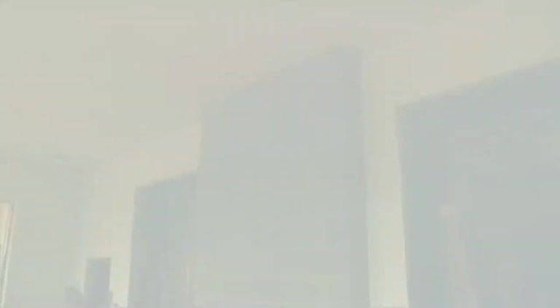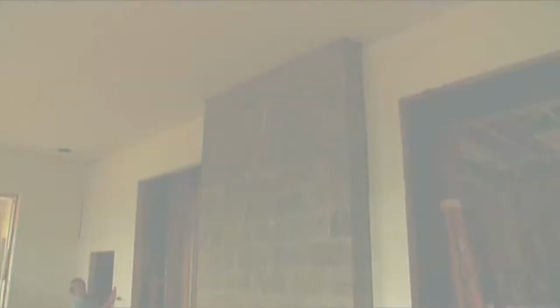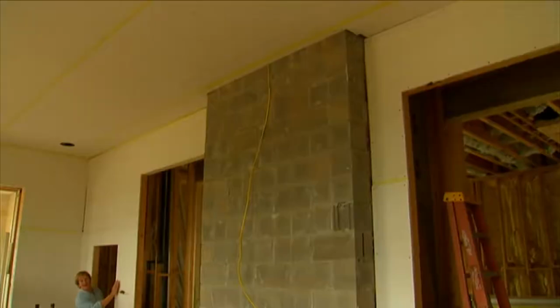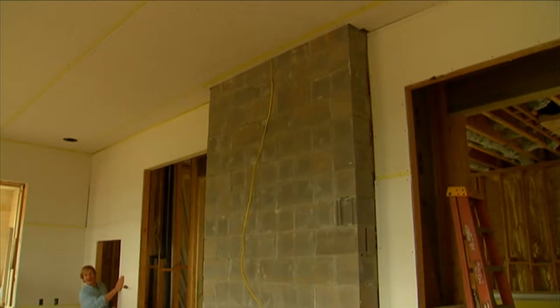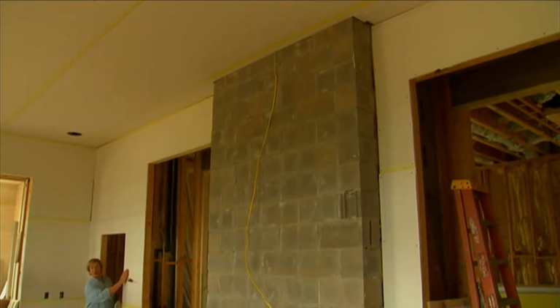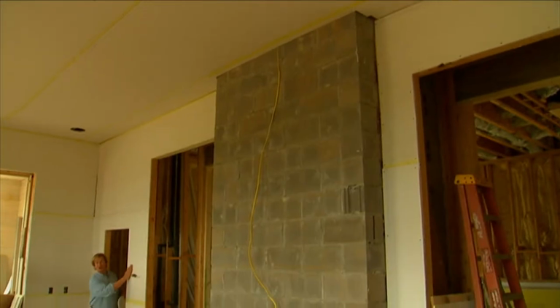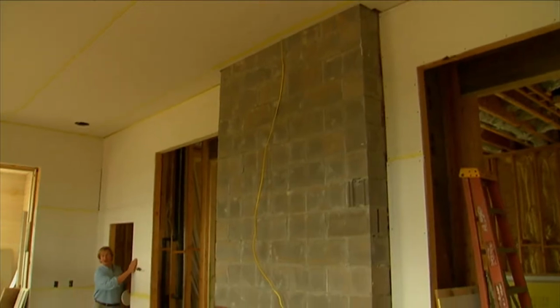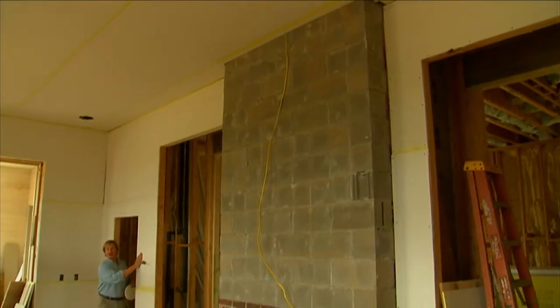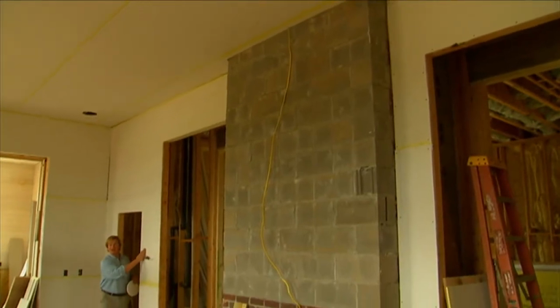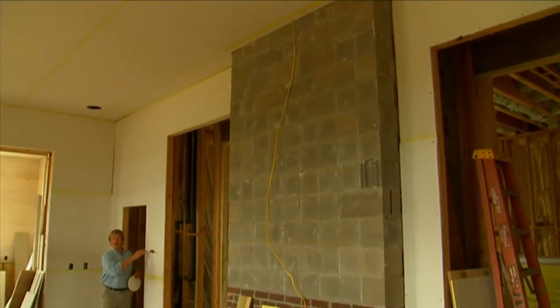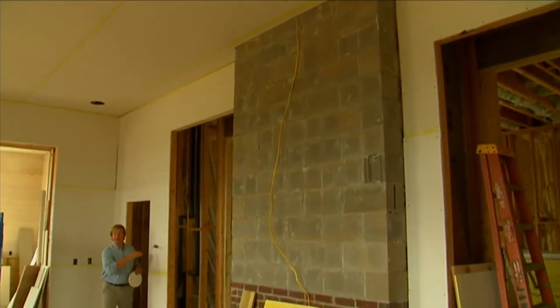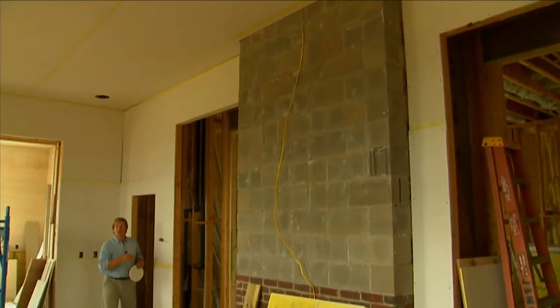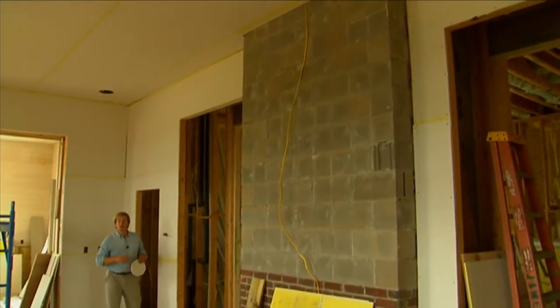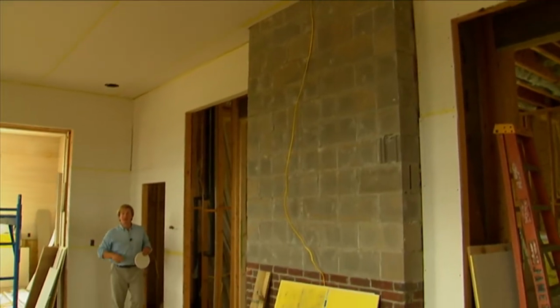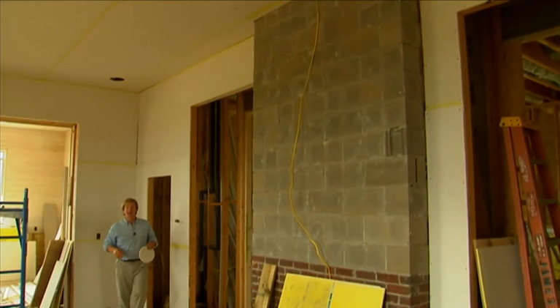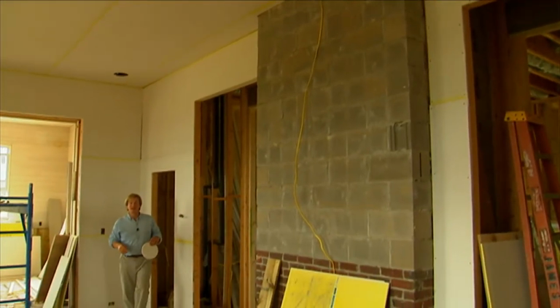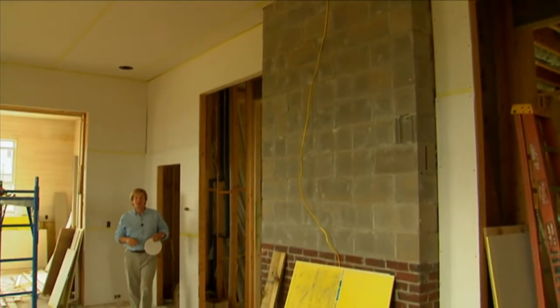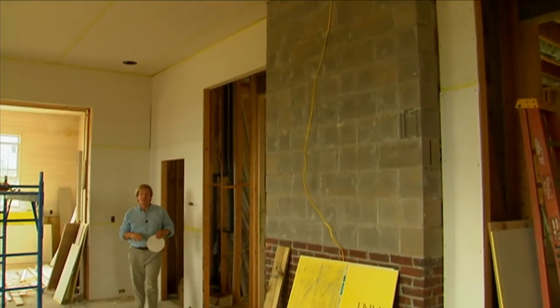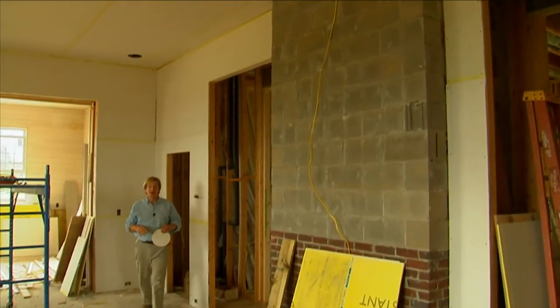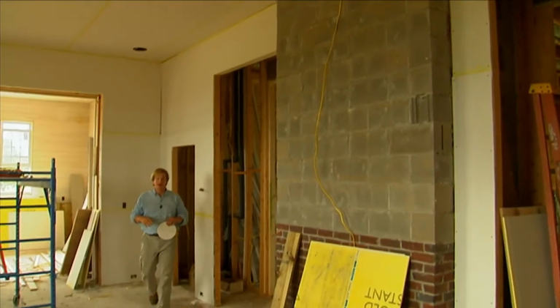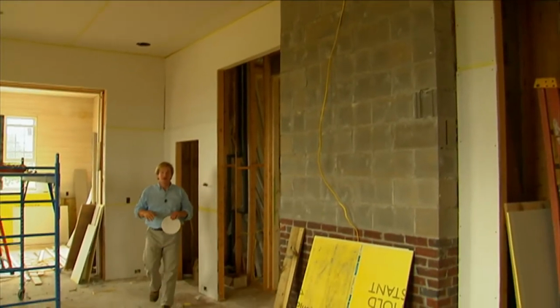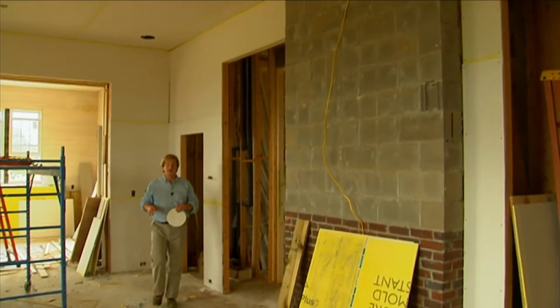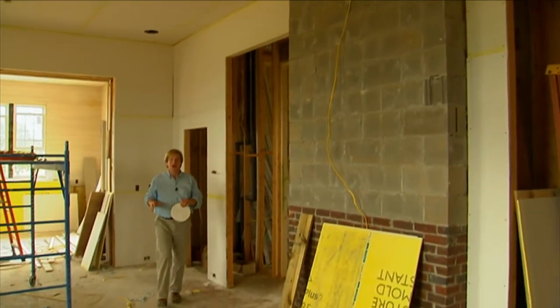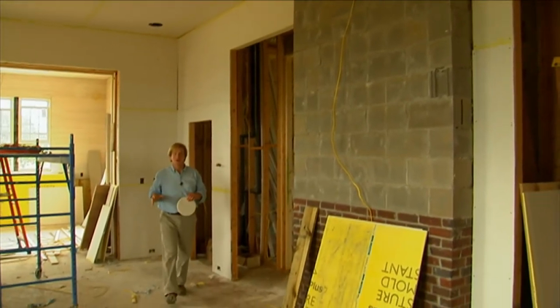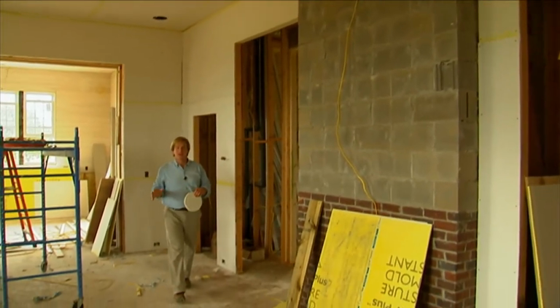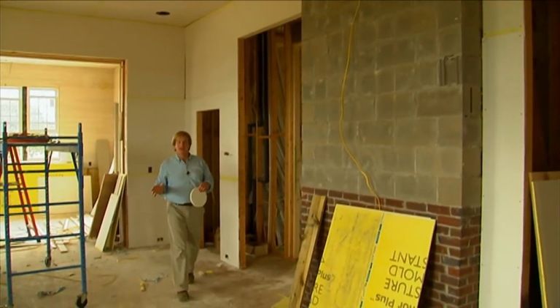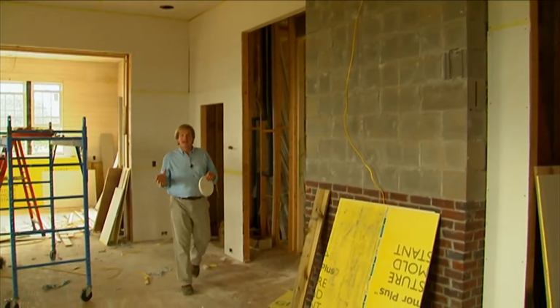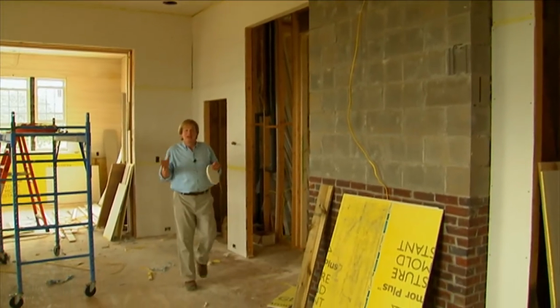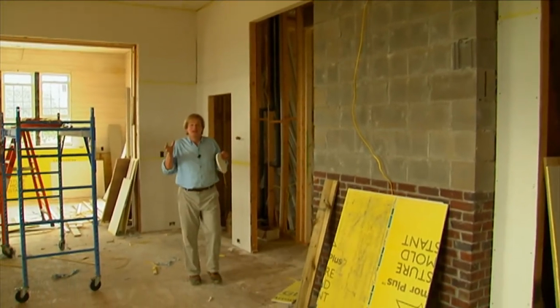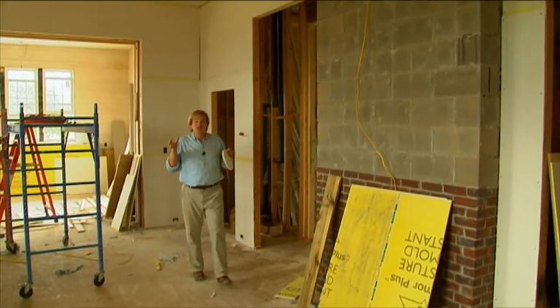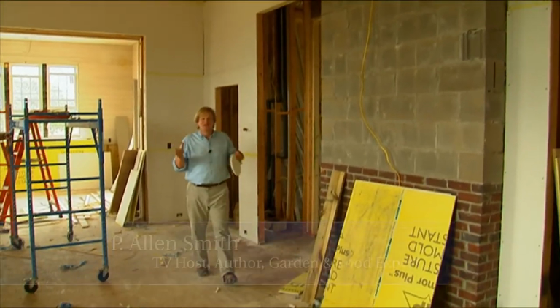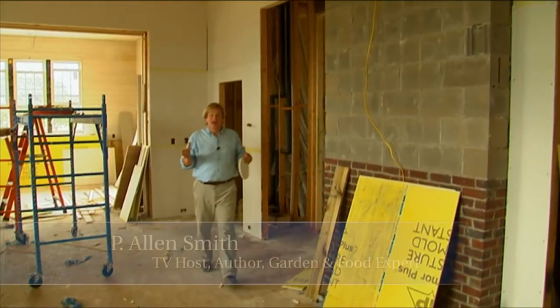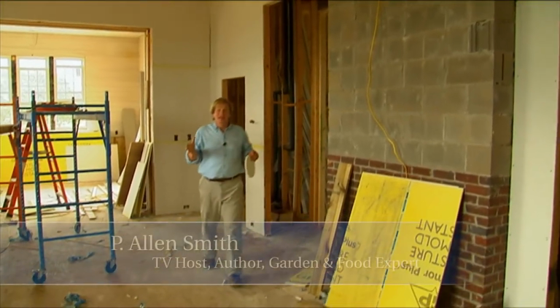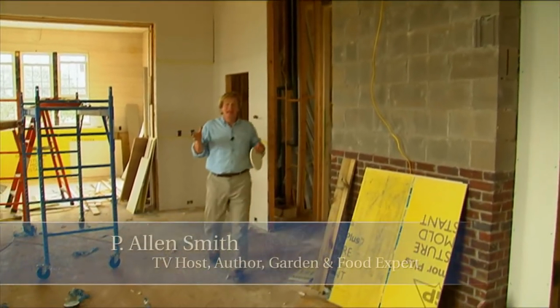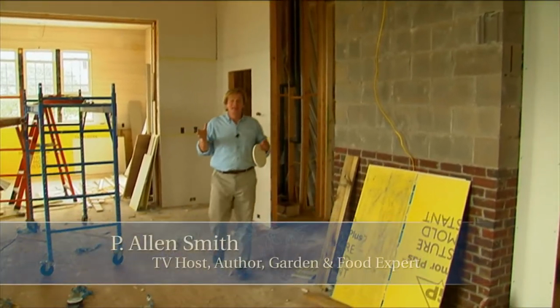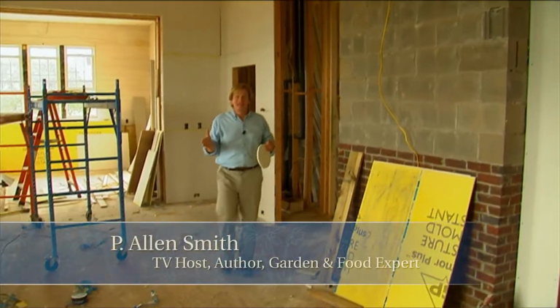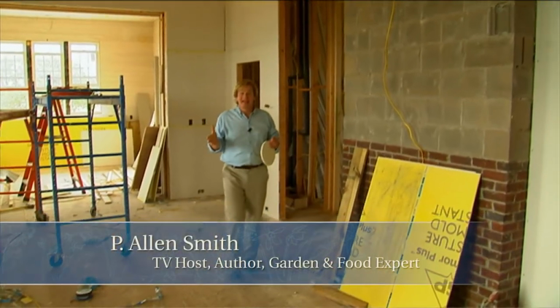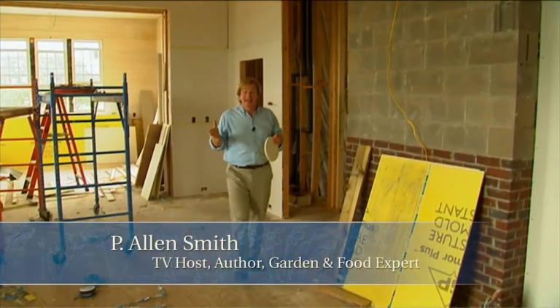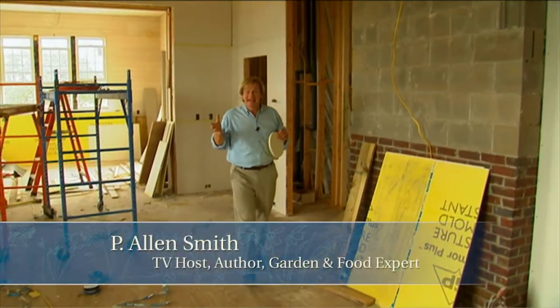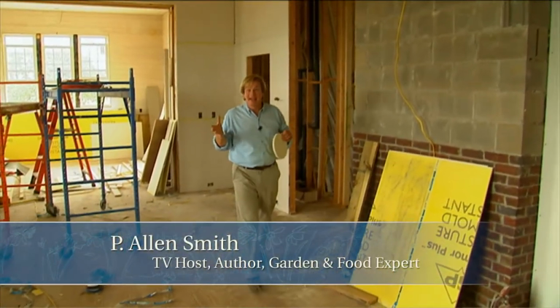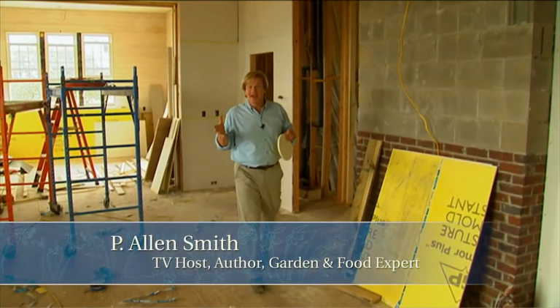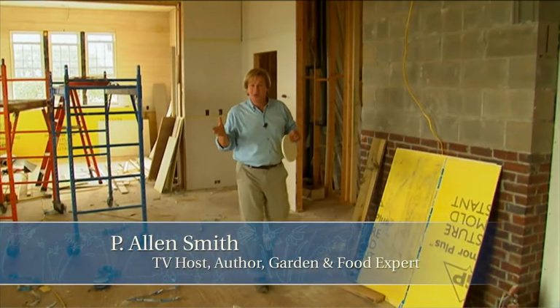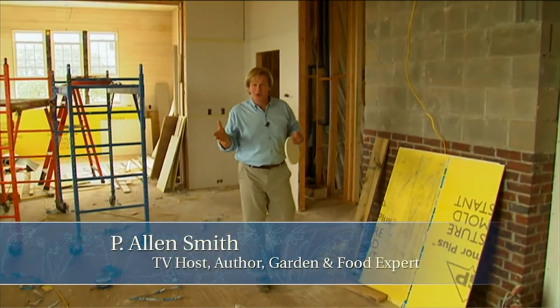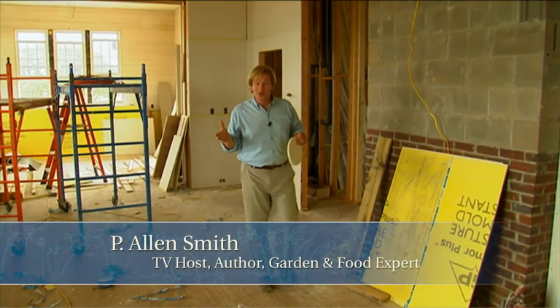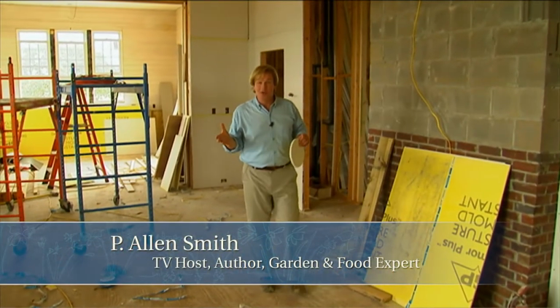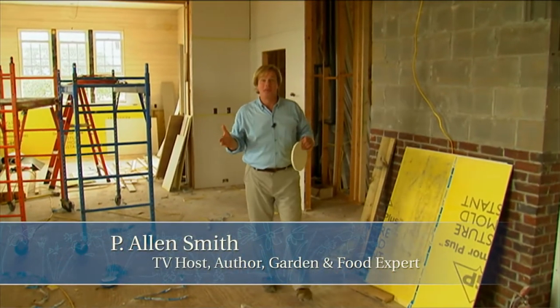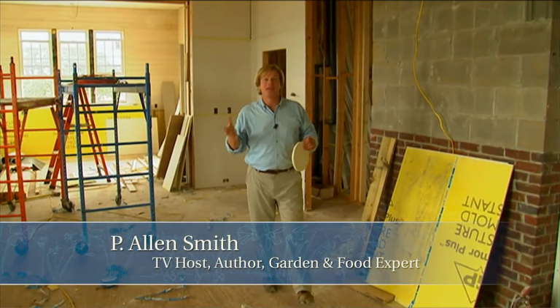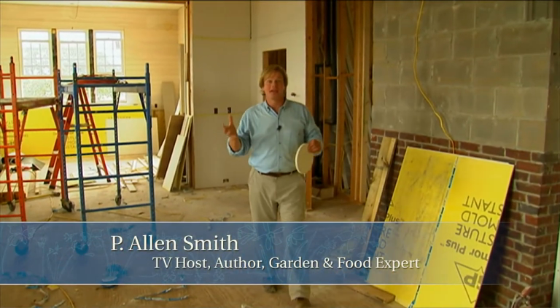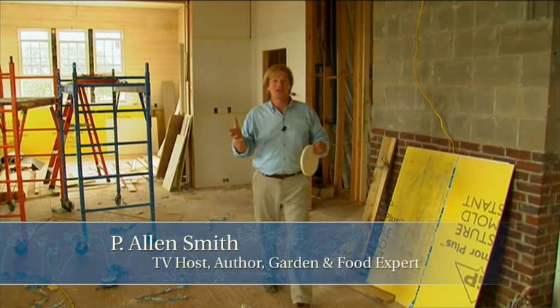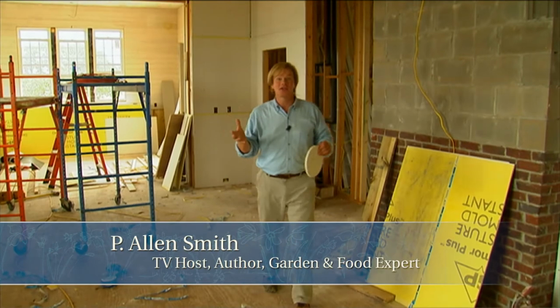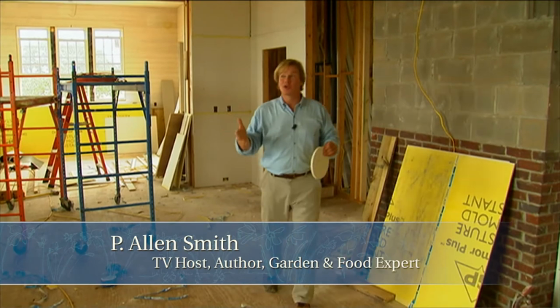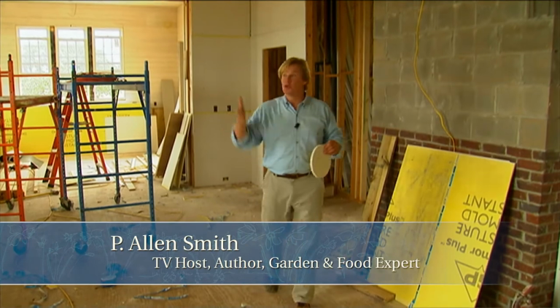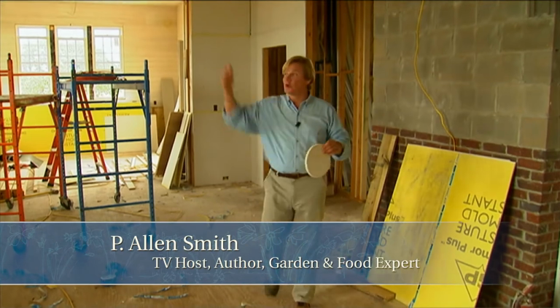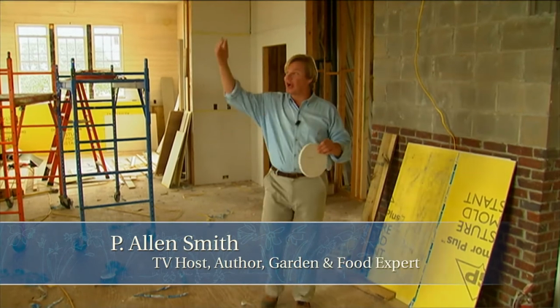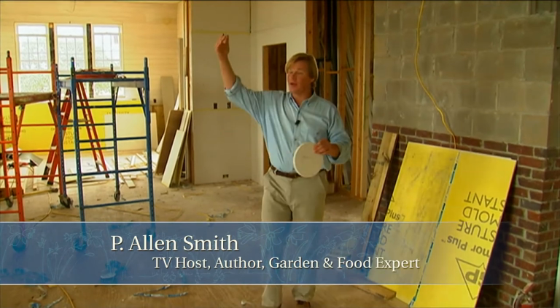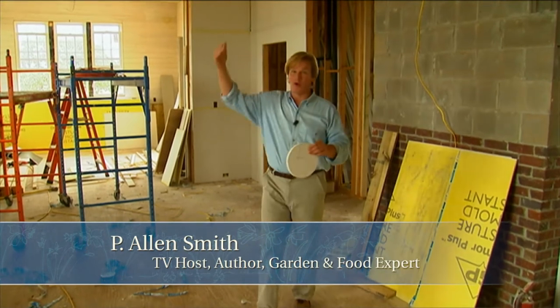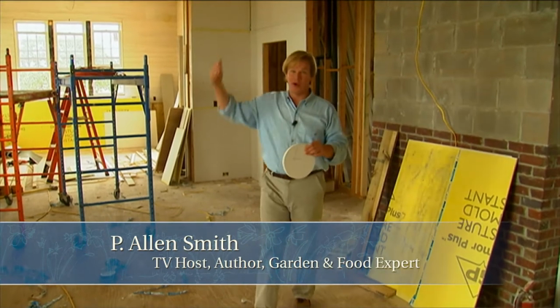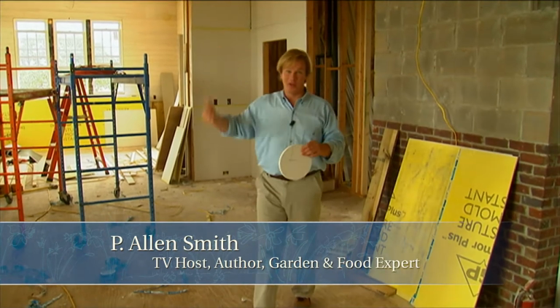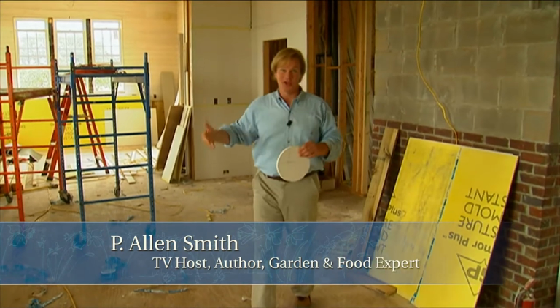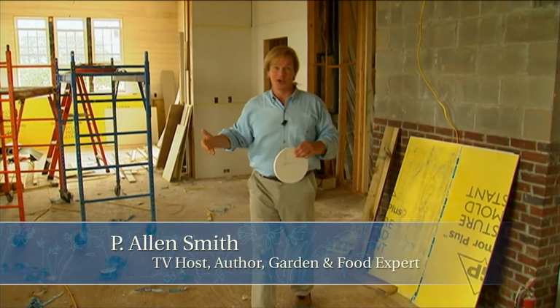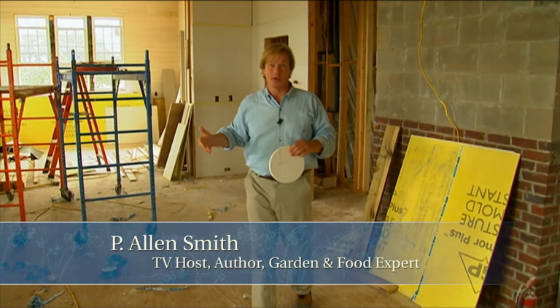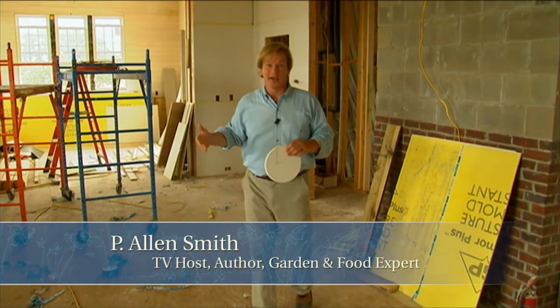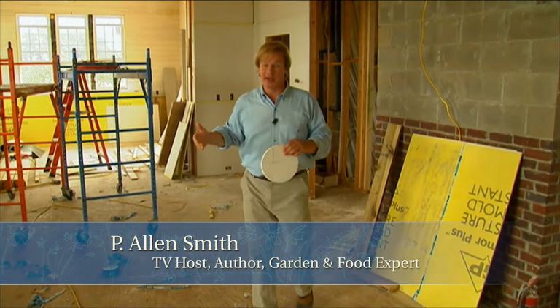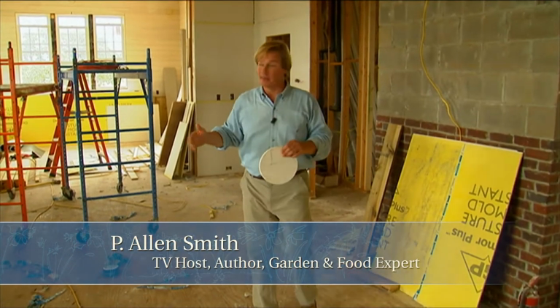We're making some progress, aren't we? This is finally feeling like a room, thanks to the drywall that's going up.